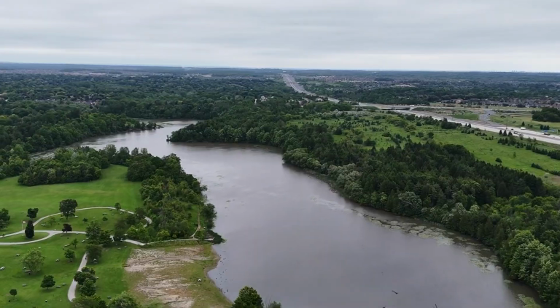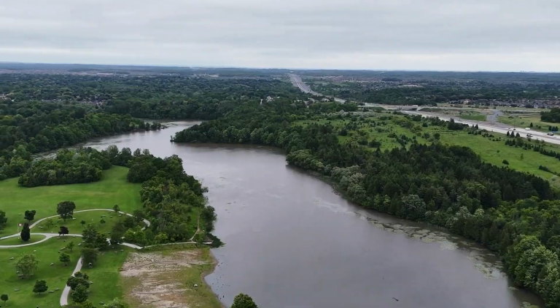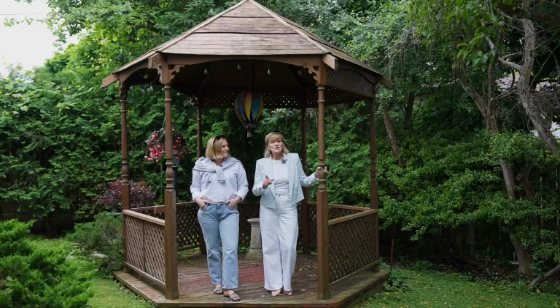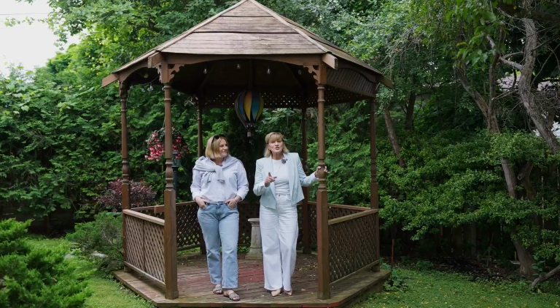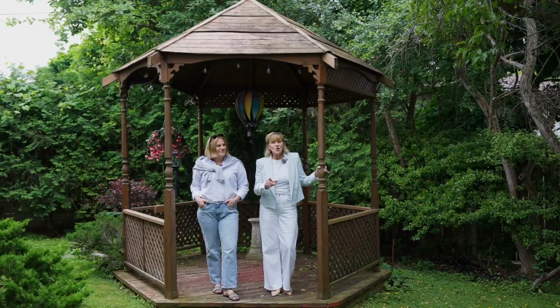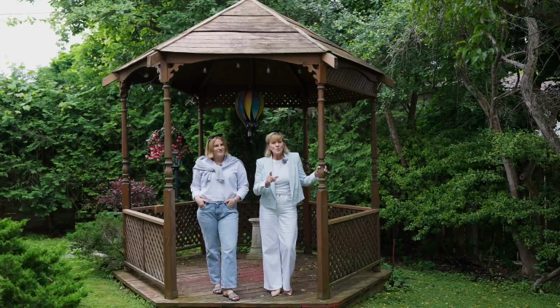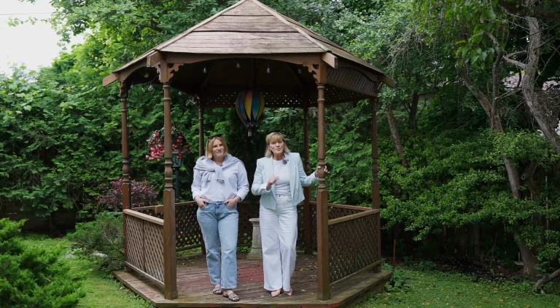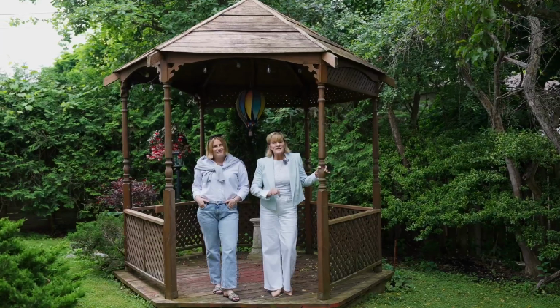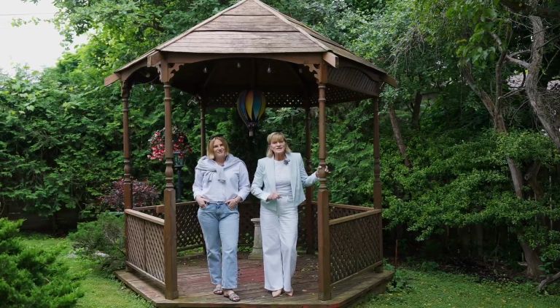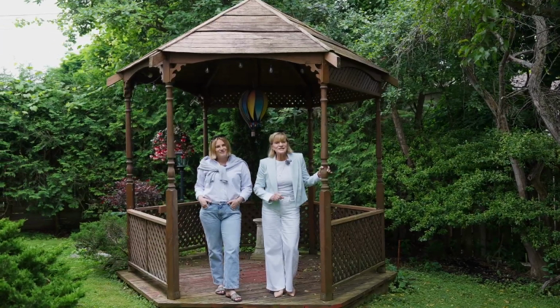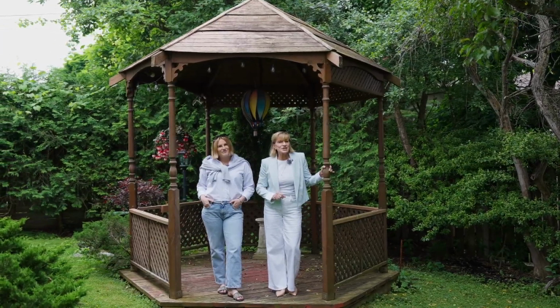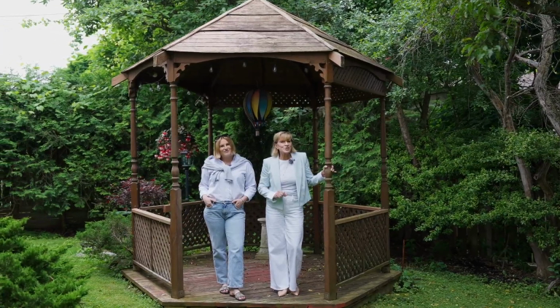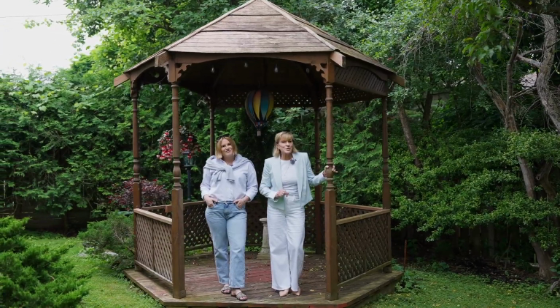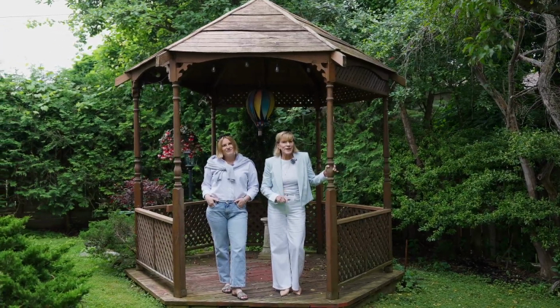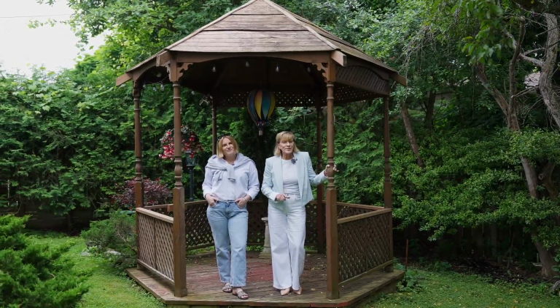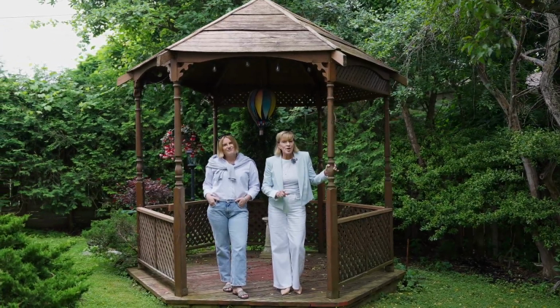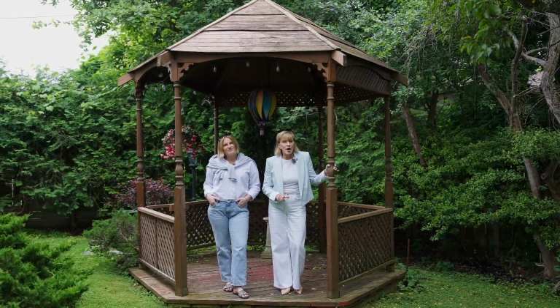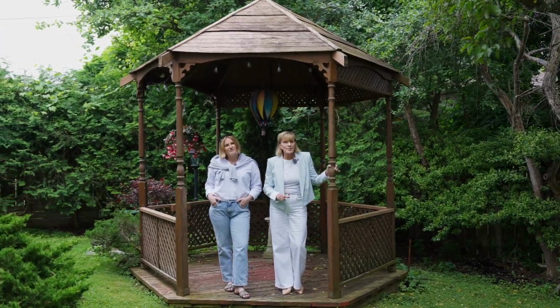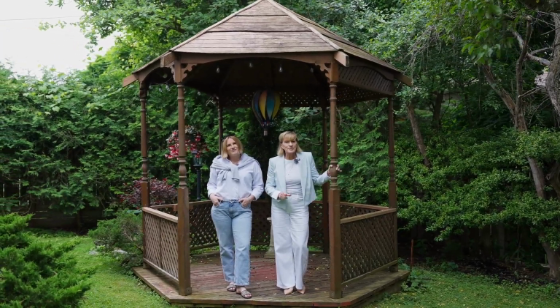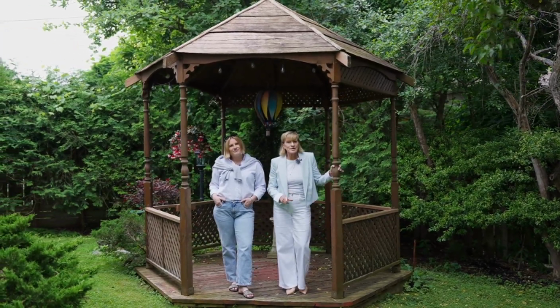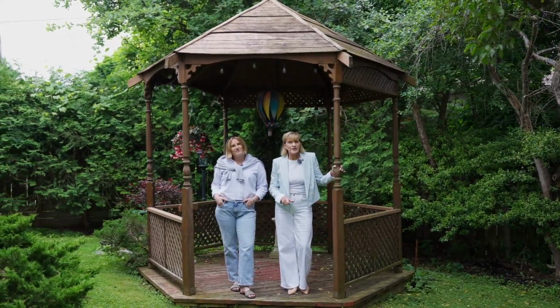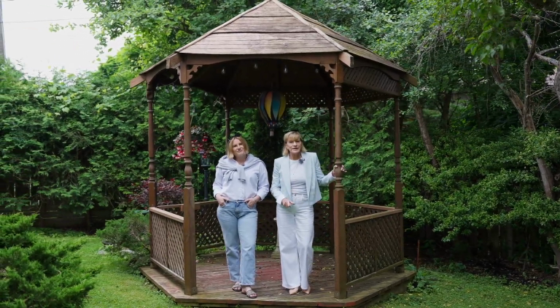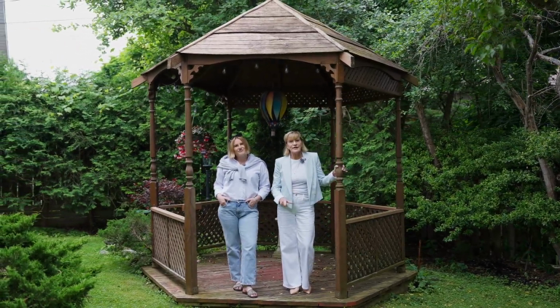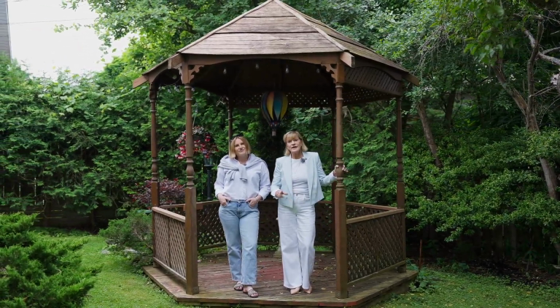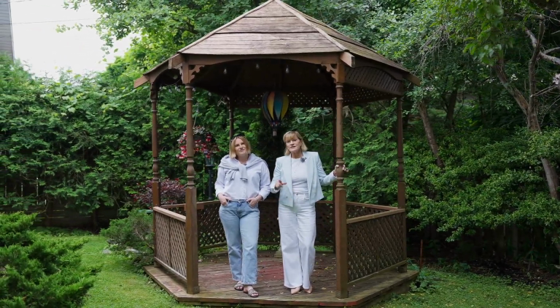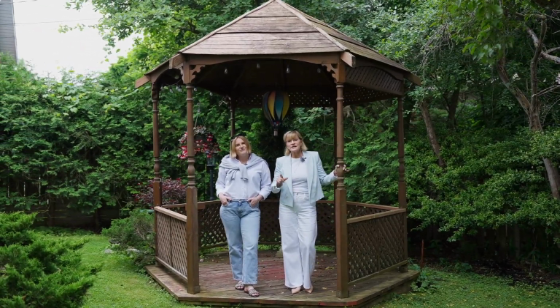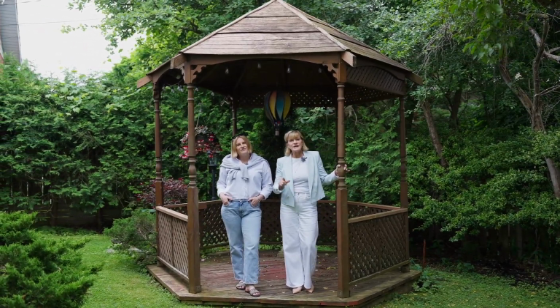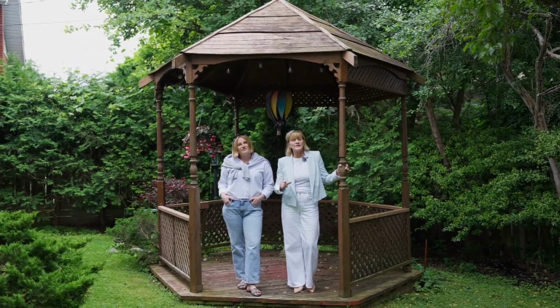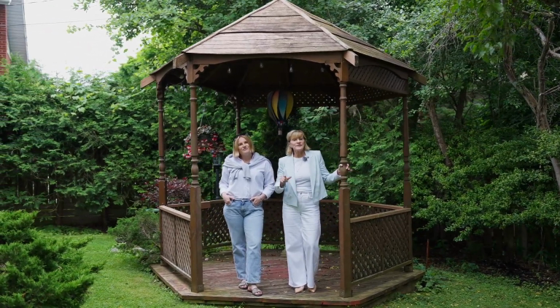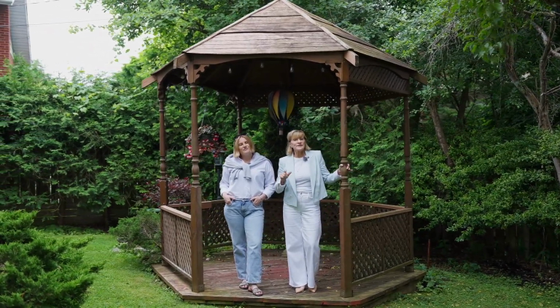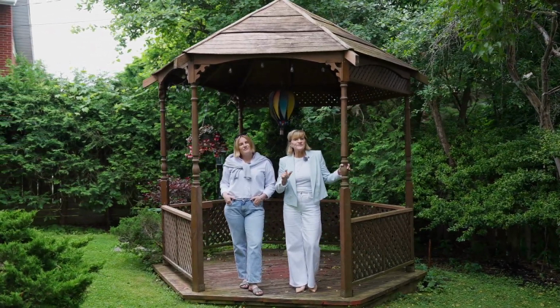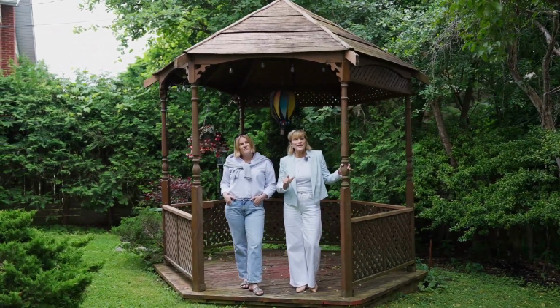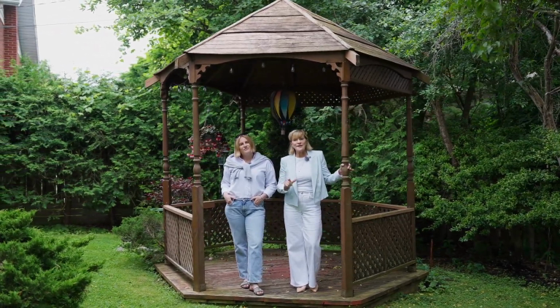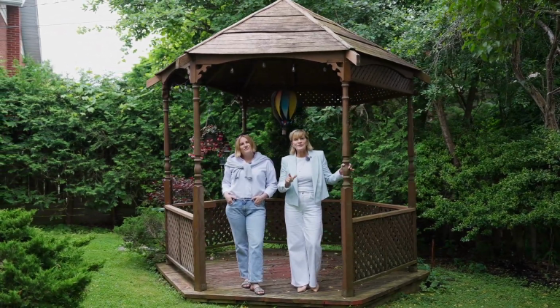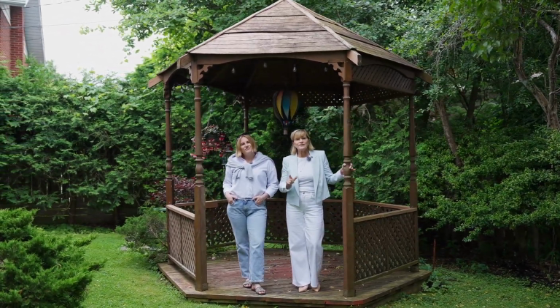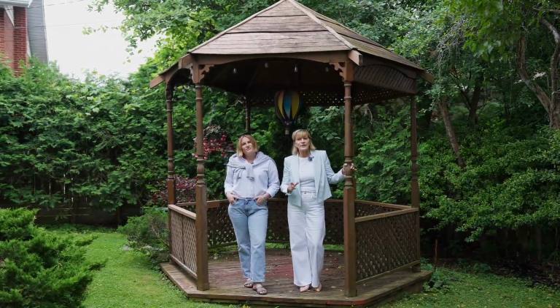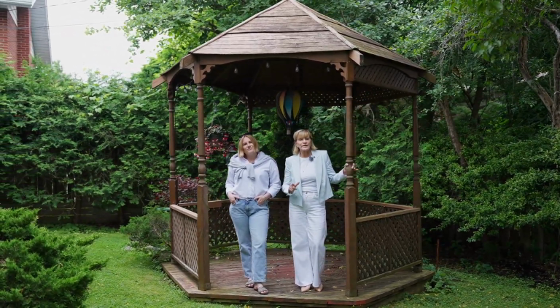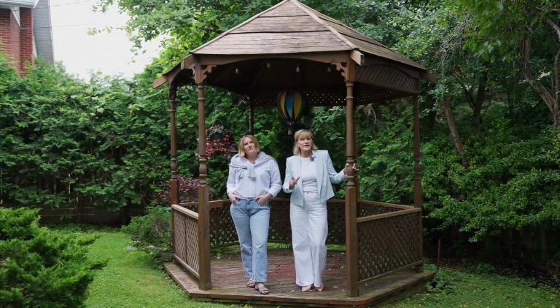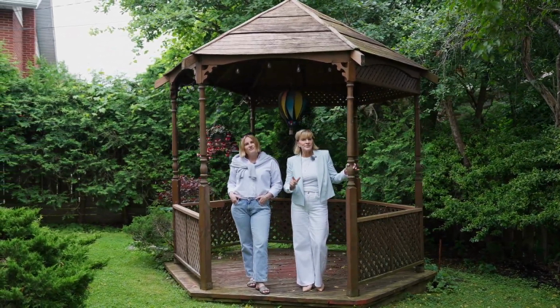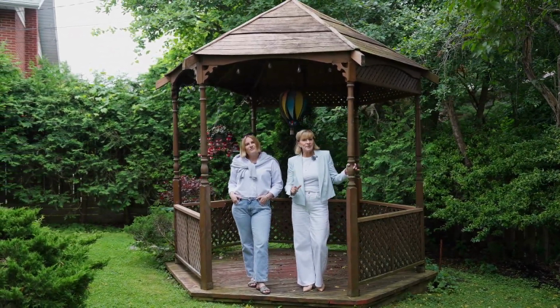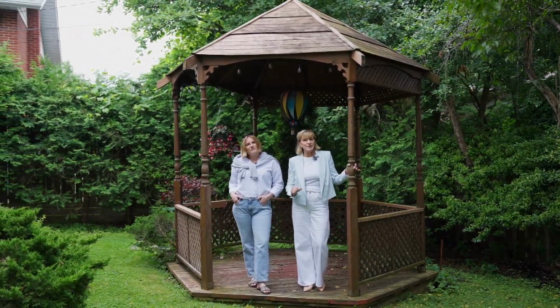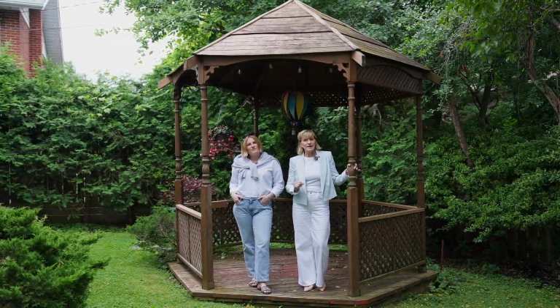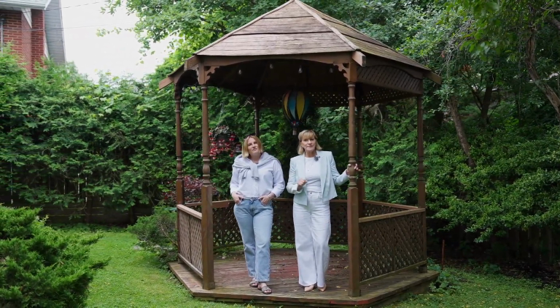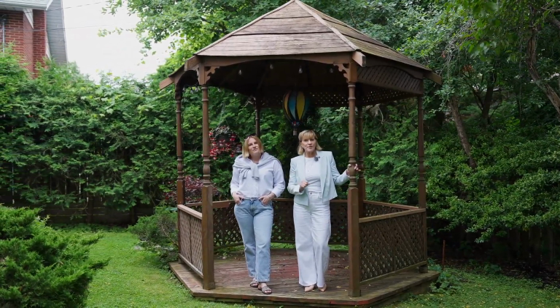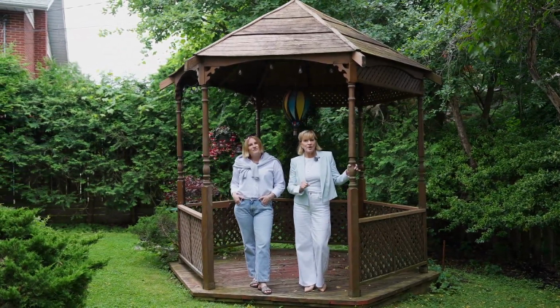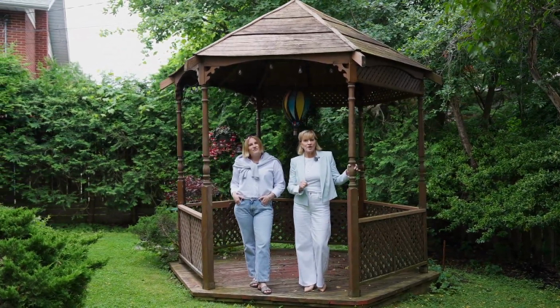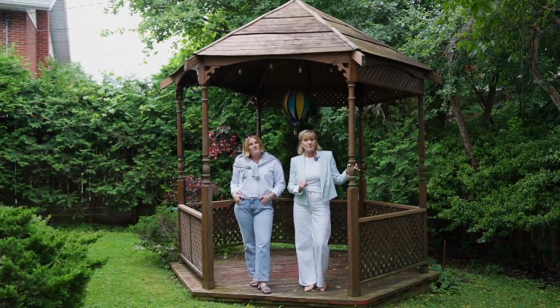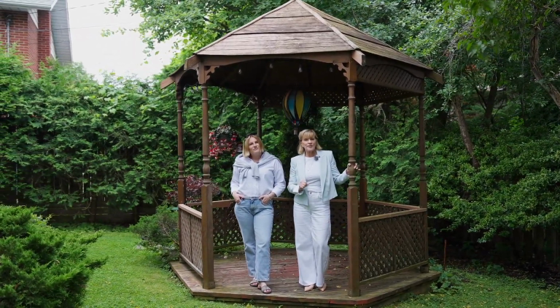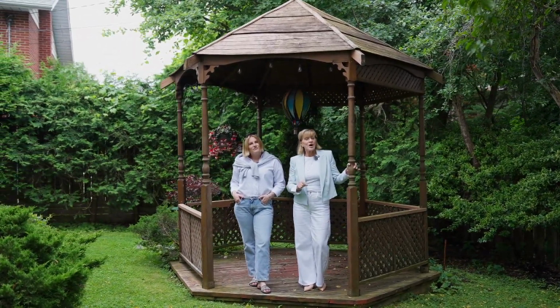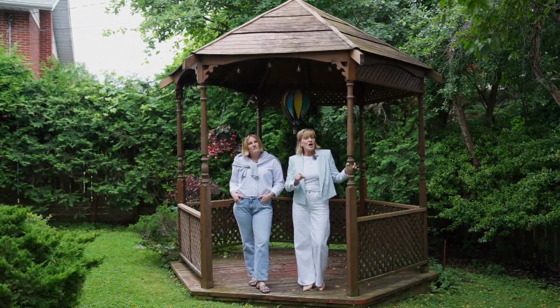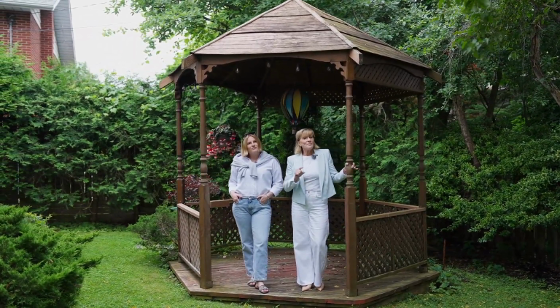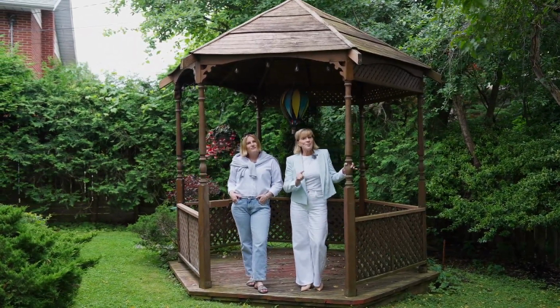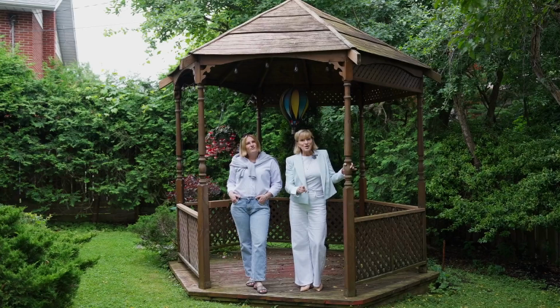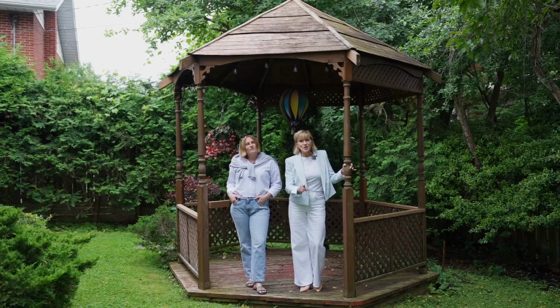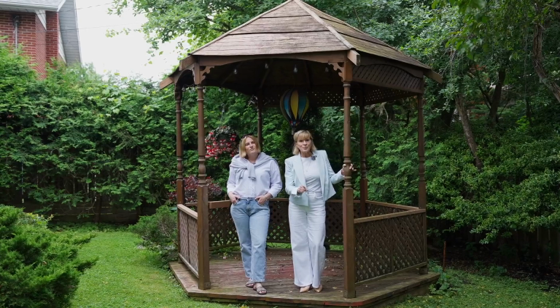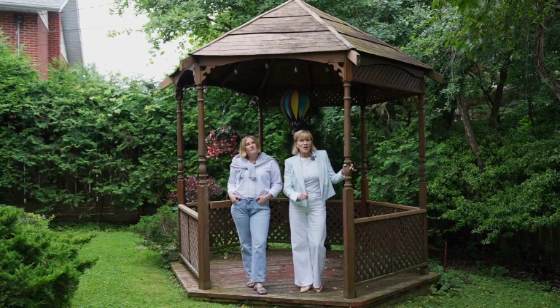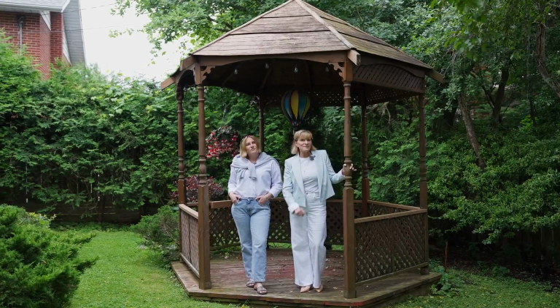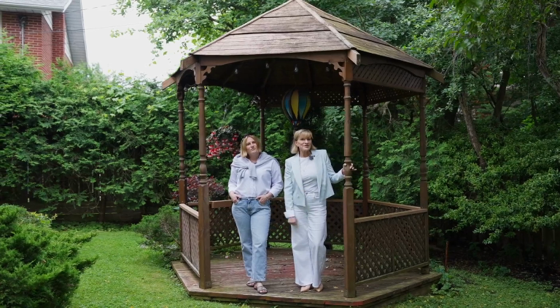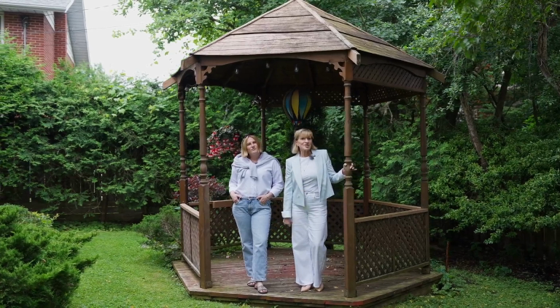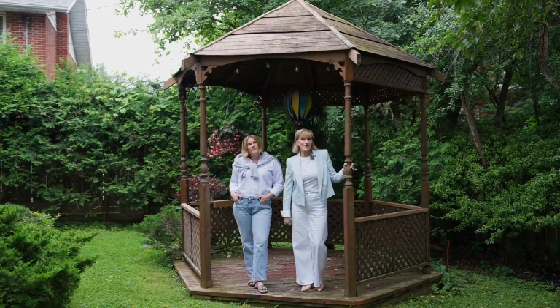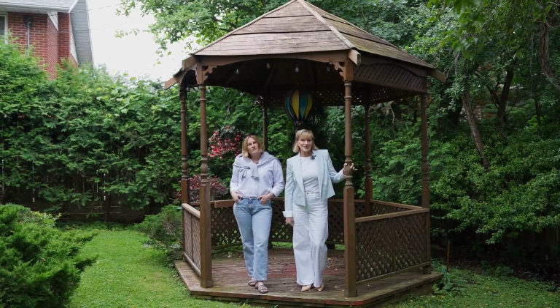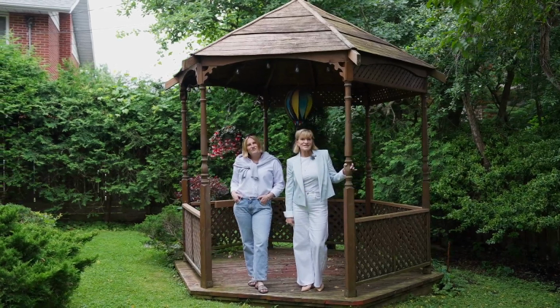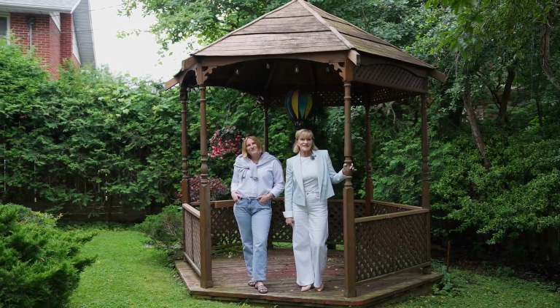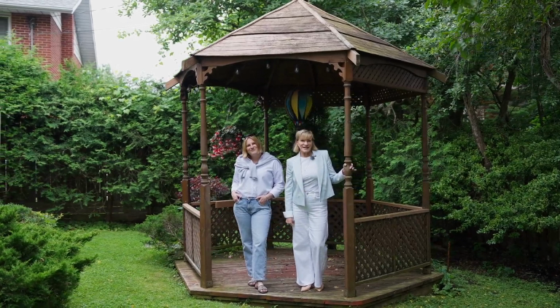So don't miss this incredible opportunity to live in this family-friendly community in Markham. Book your private showing today.